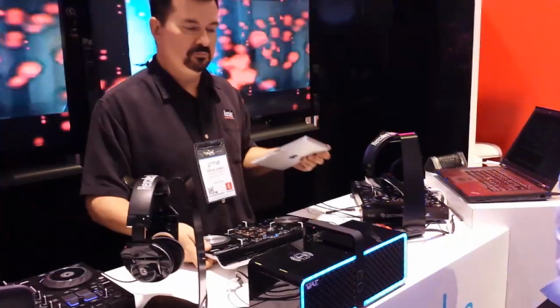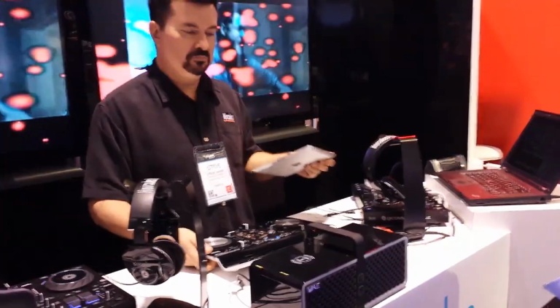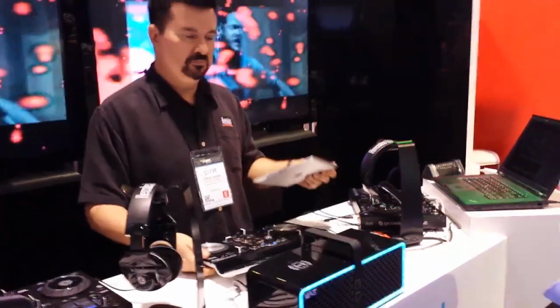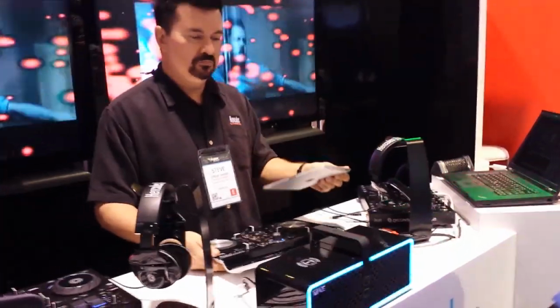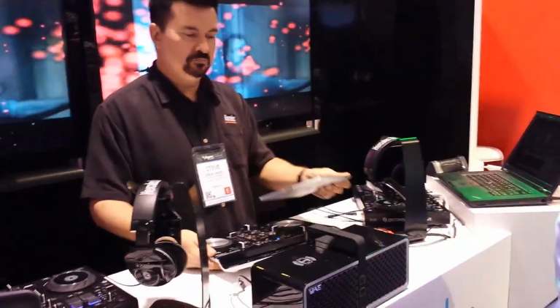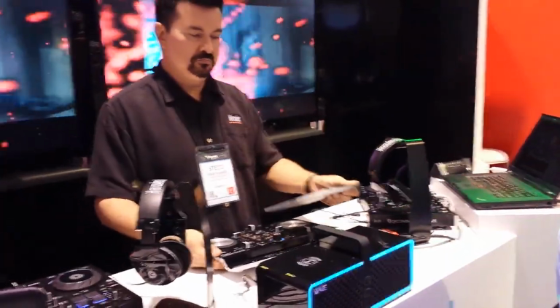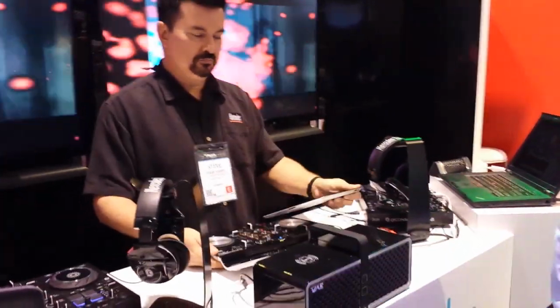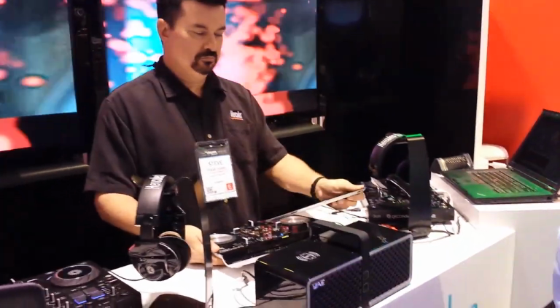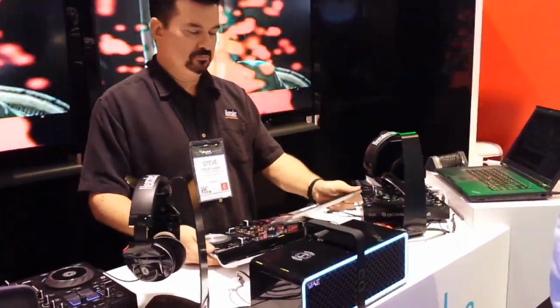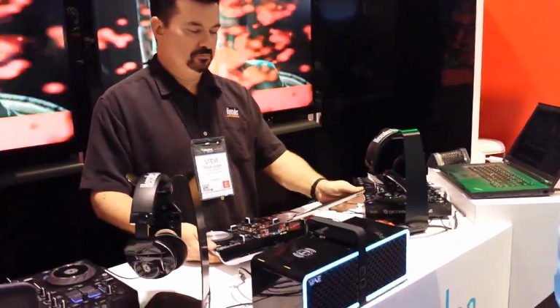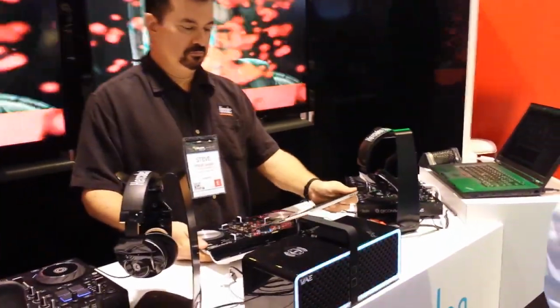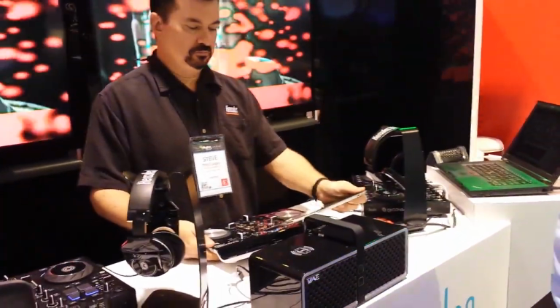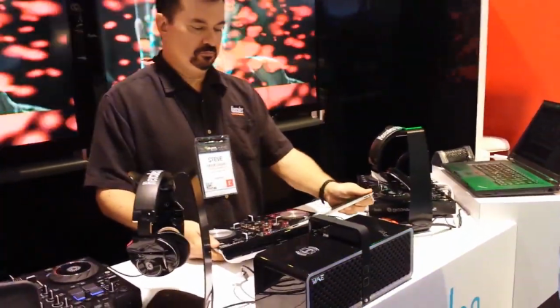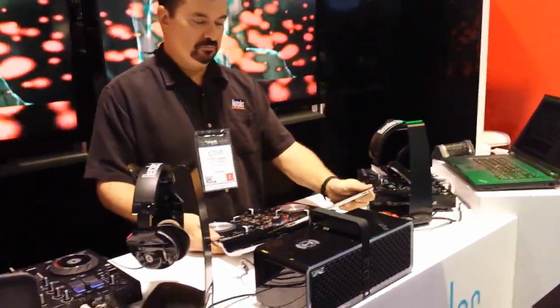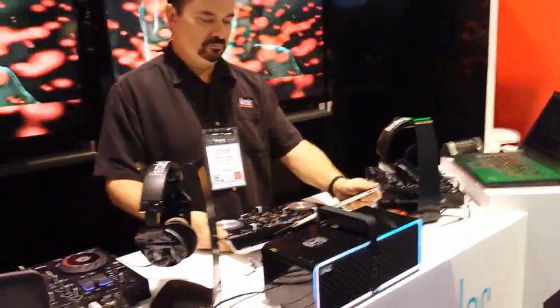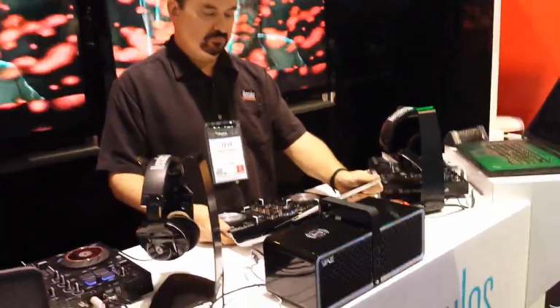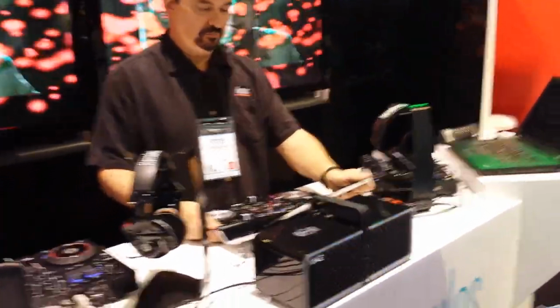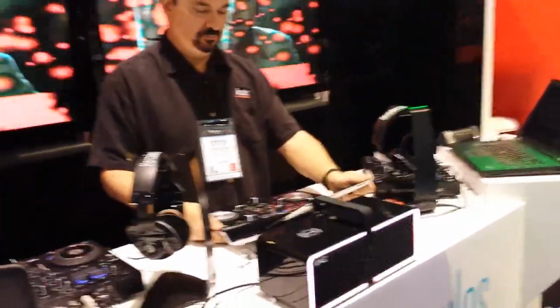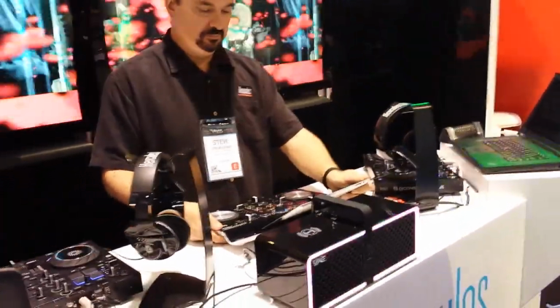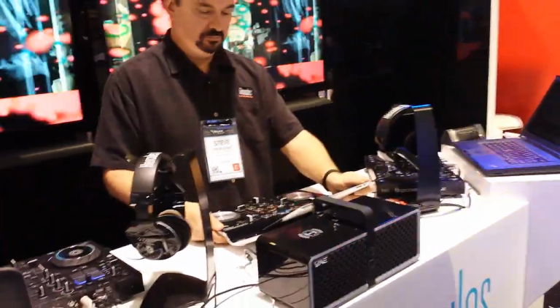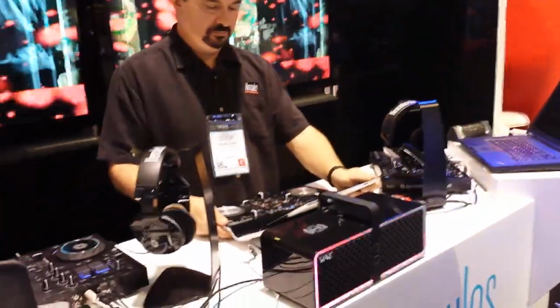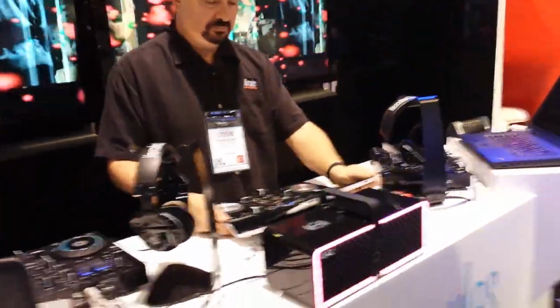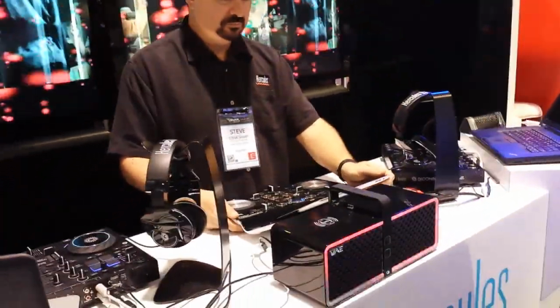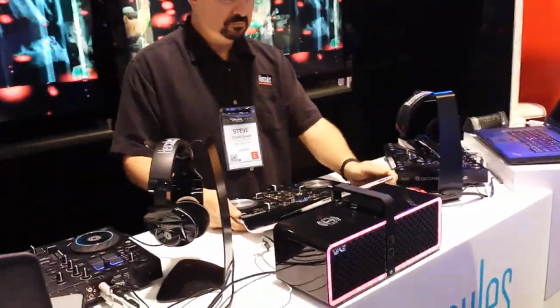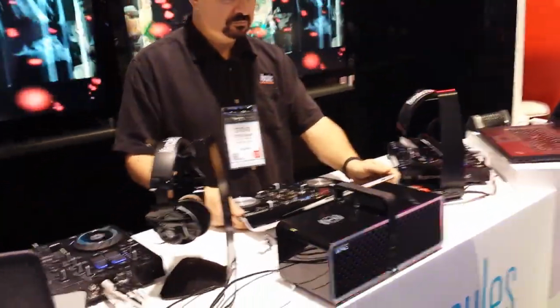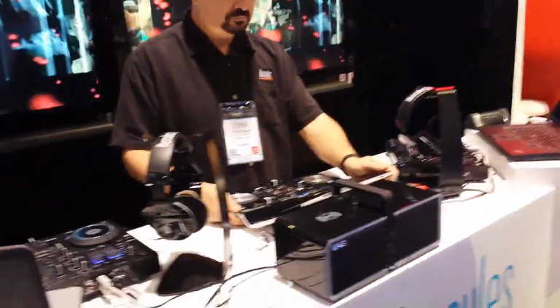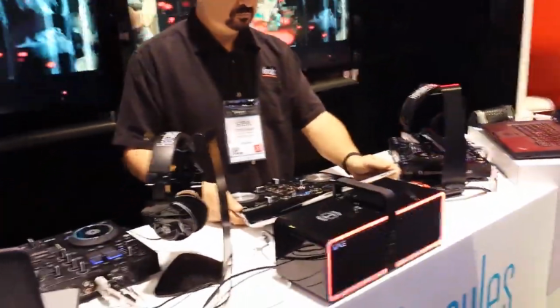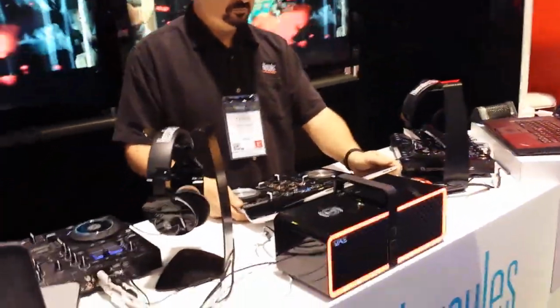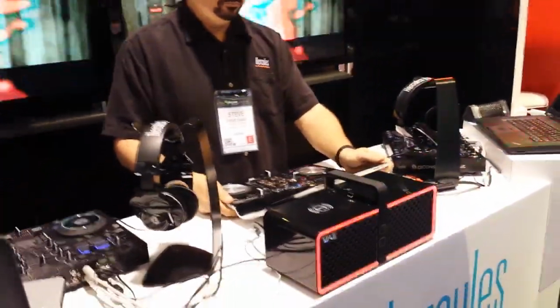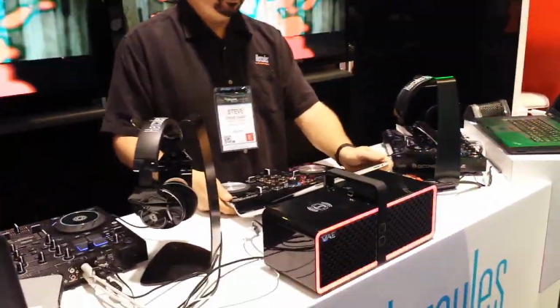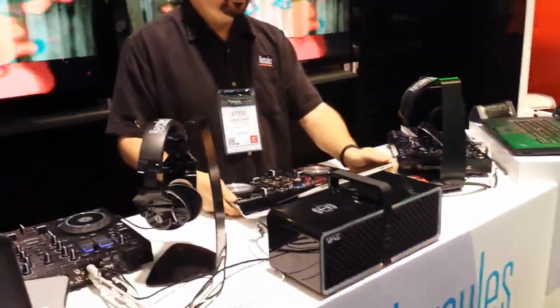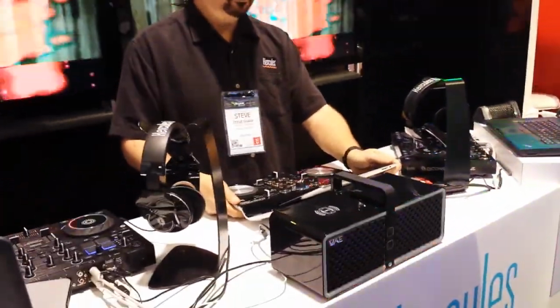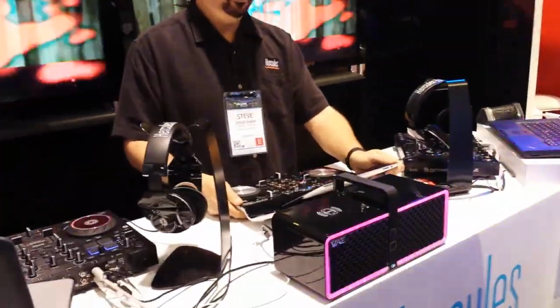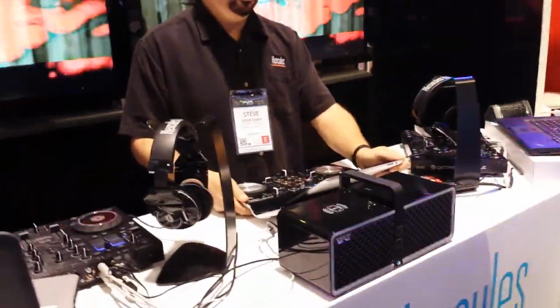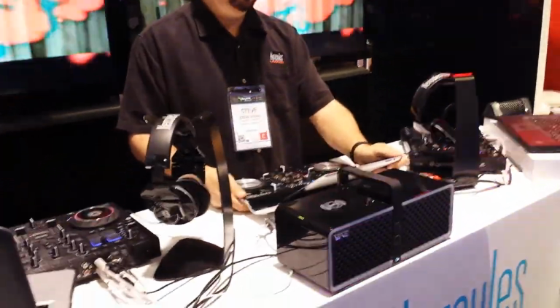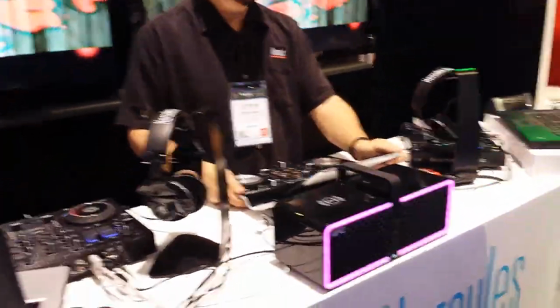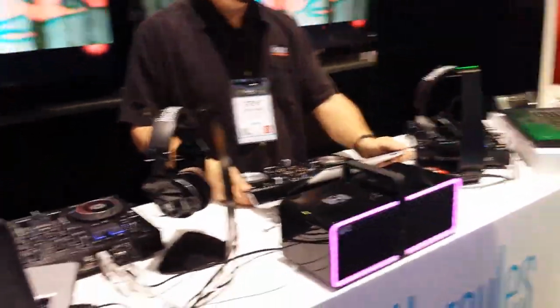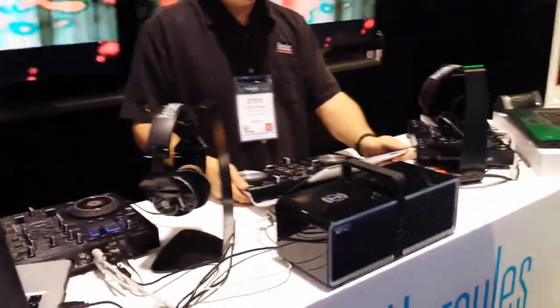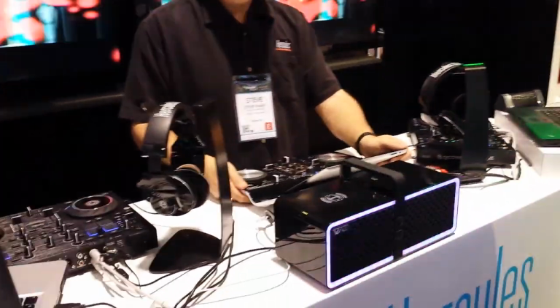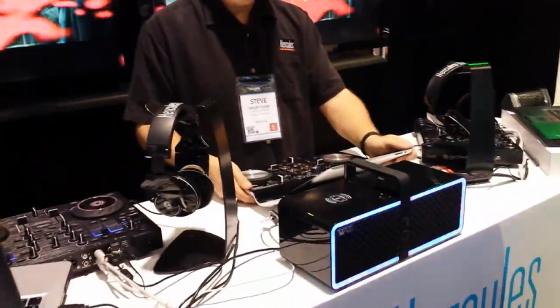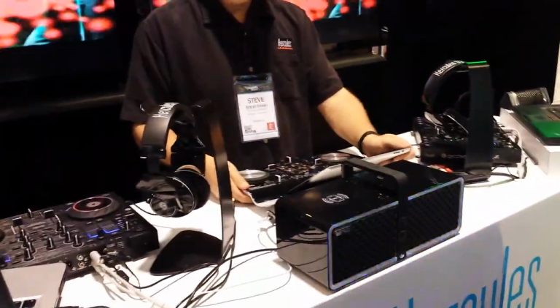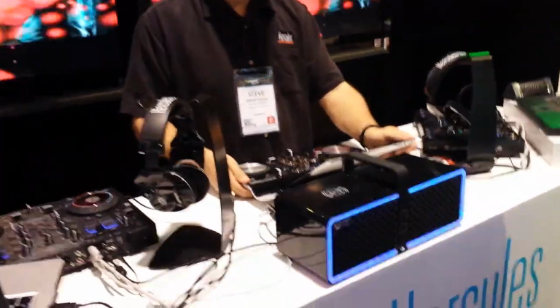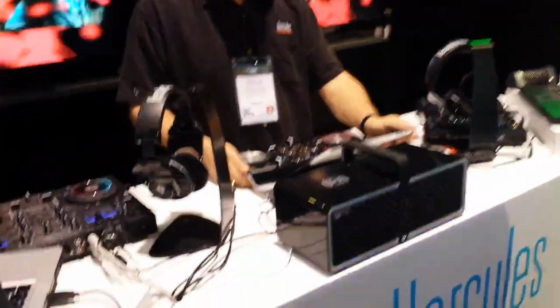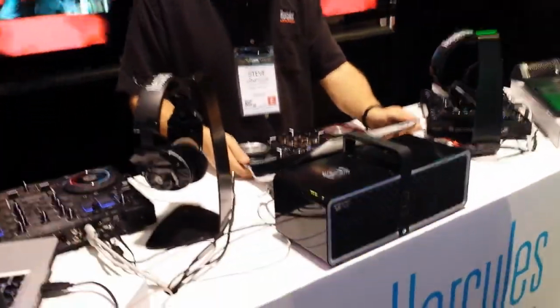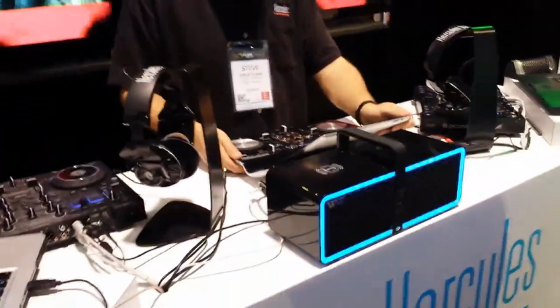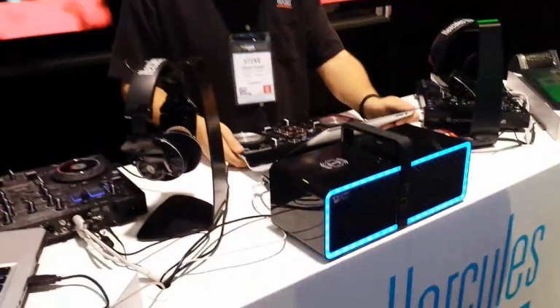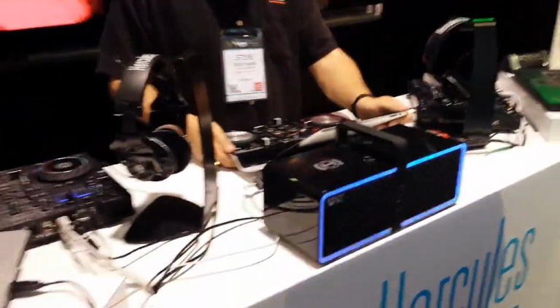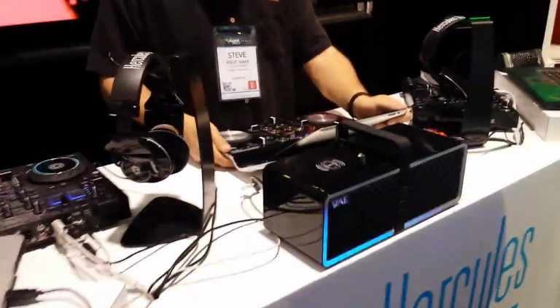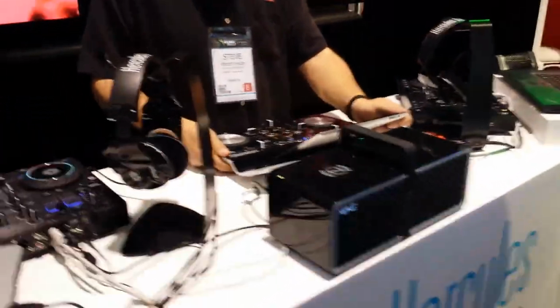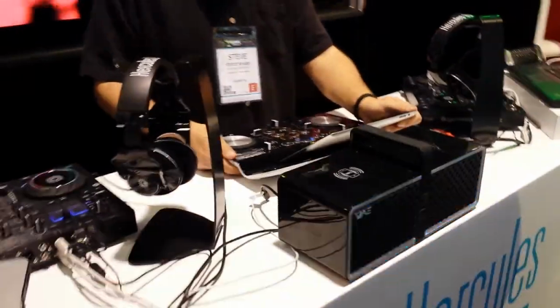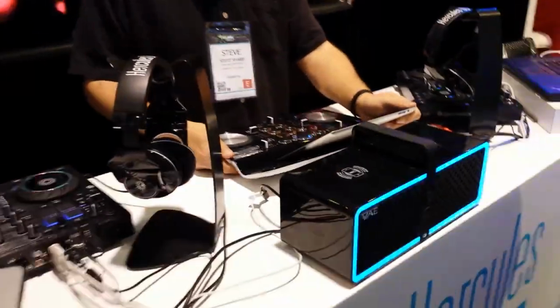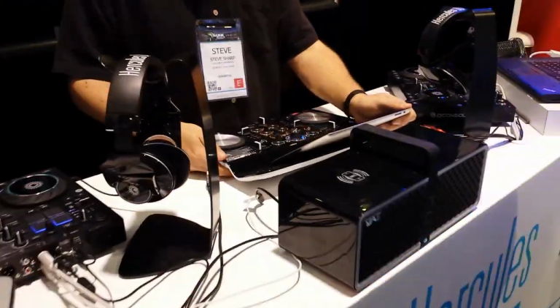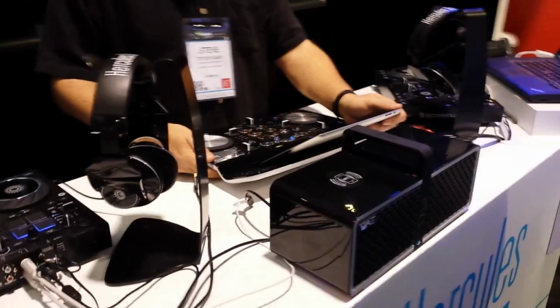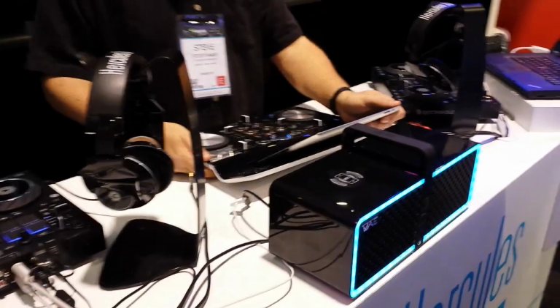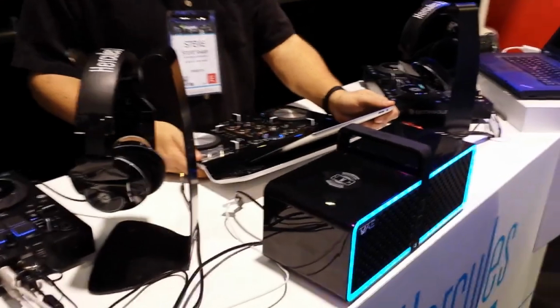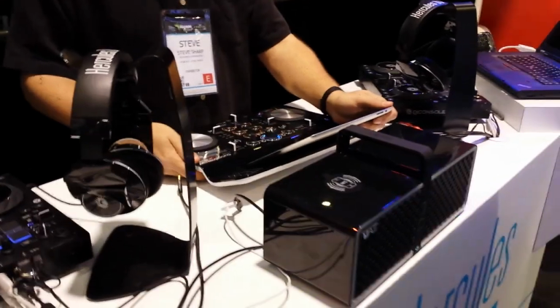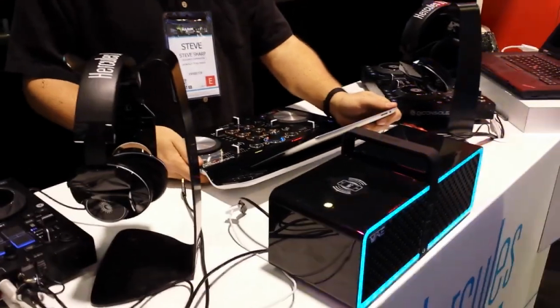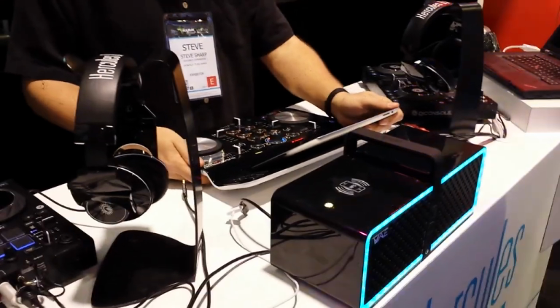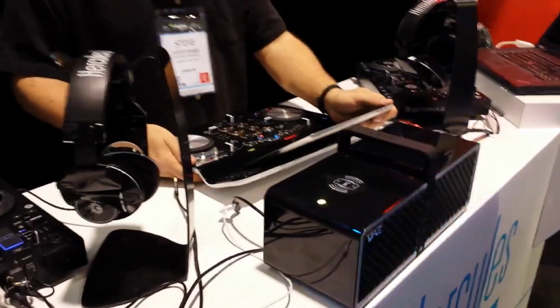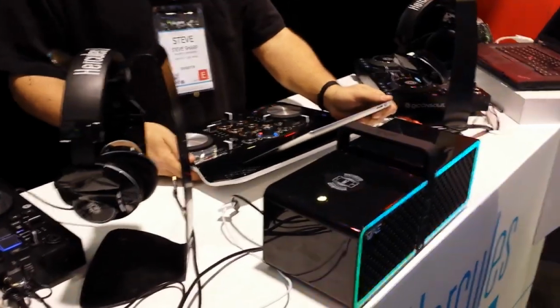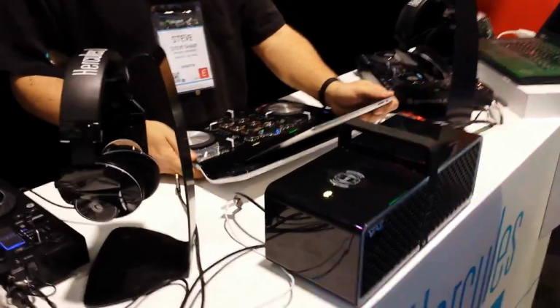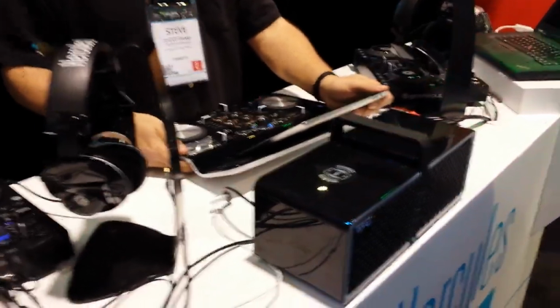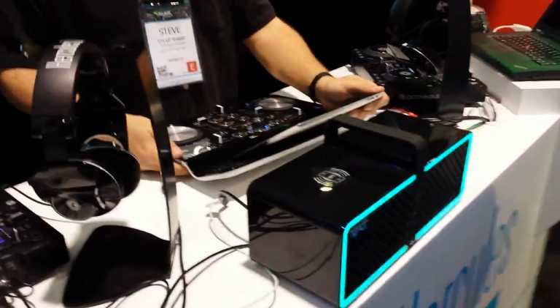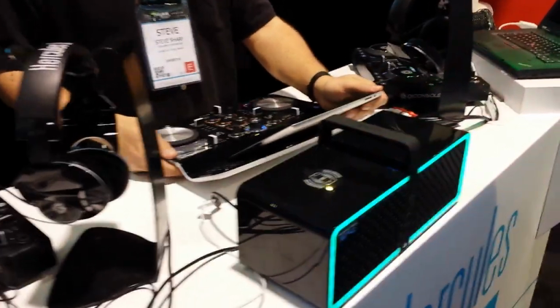John Young here with the Disjockey News. We're showing you the cool stuff here at NAMM 2014. This is the Hercules booth. This is something neat, guys.